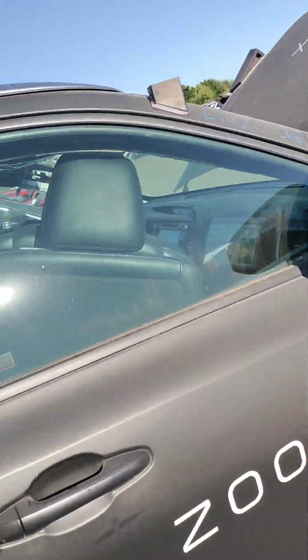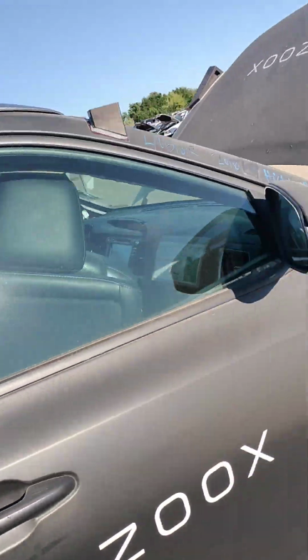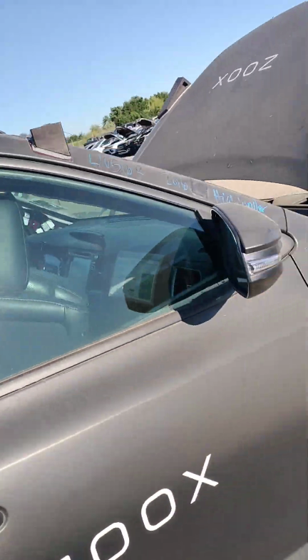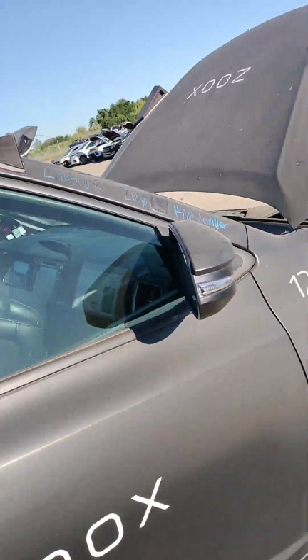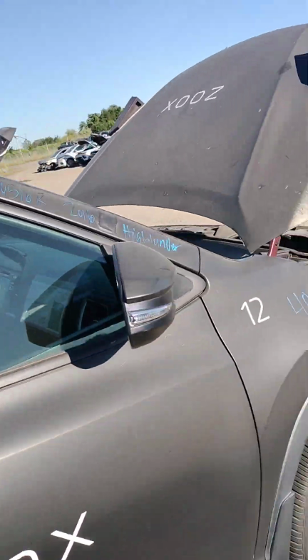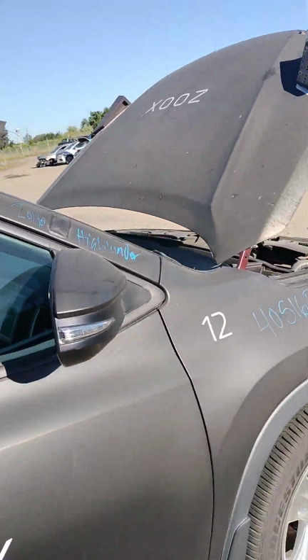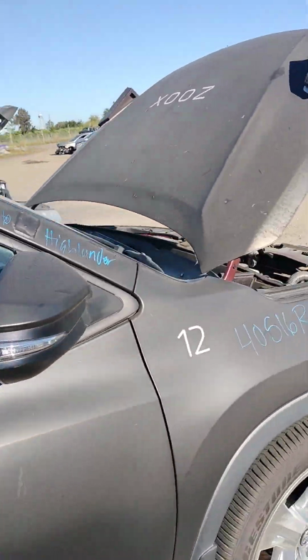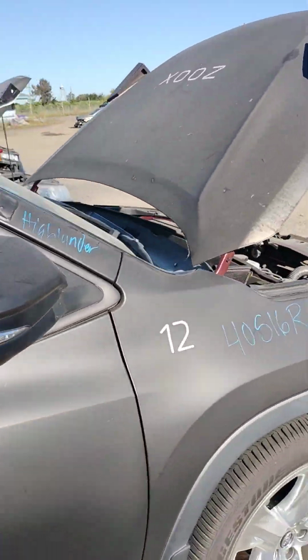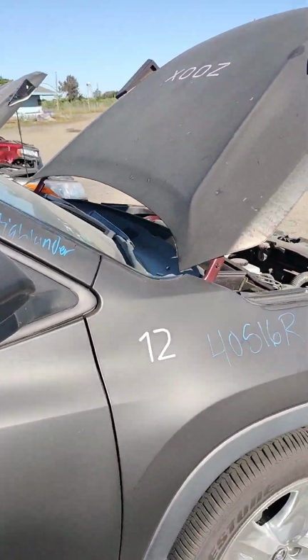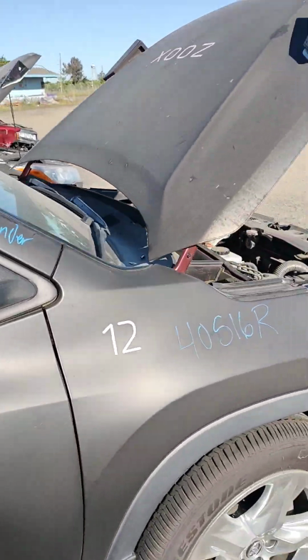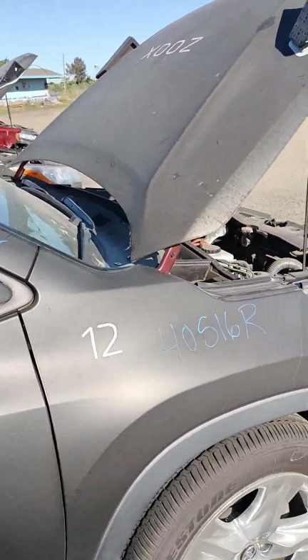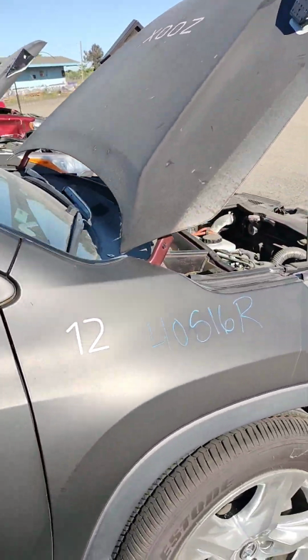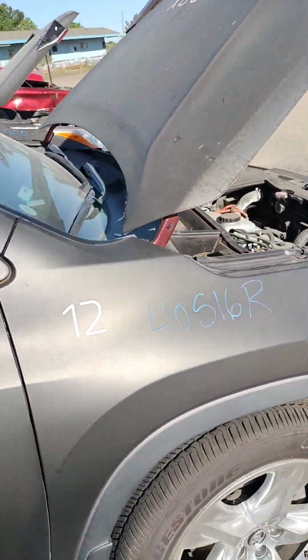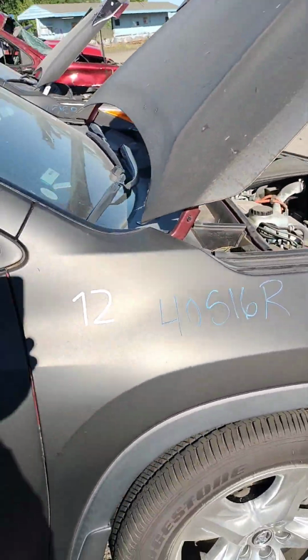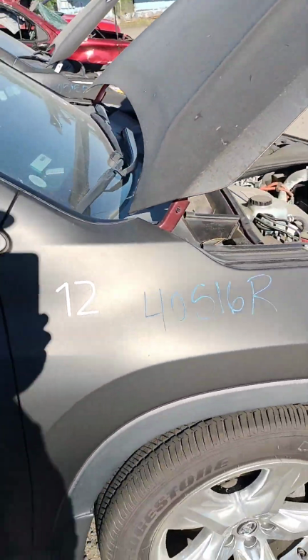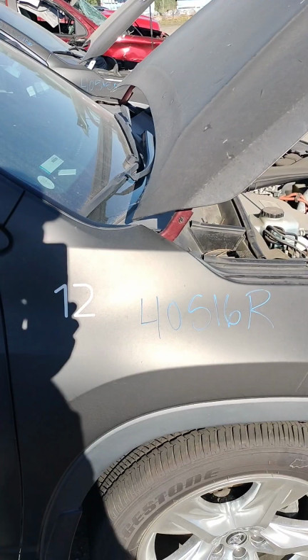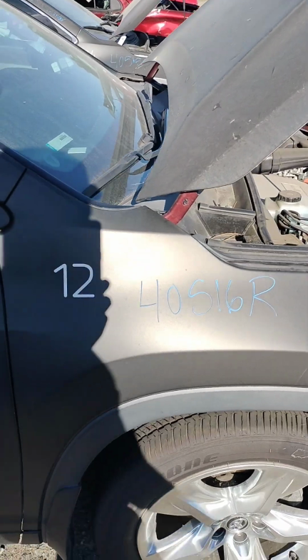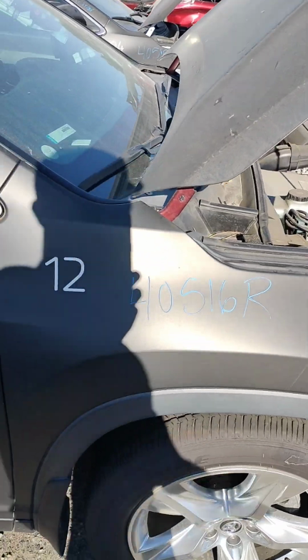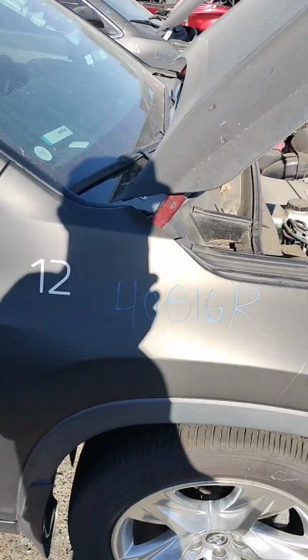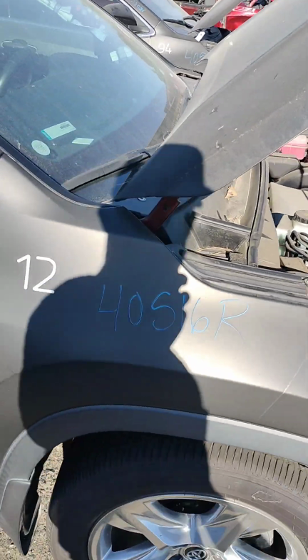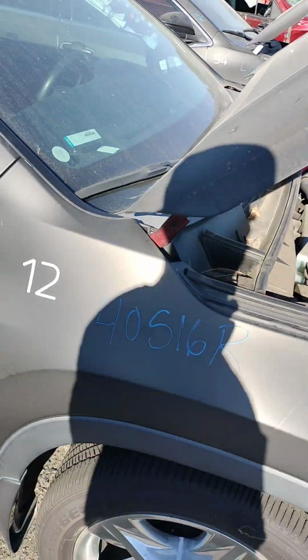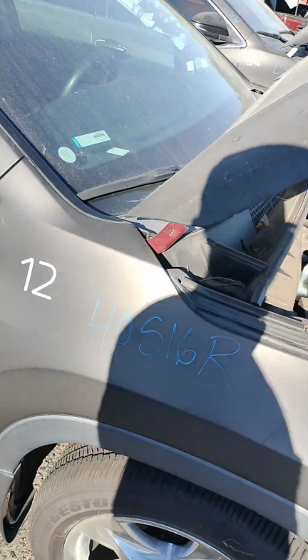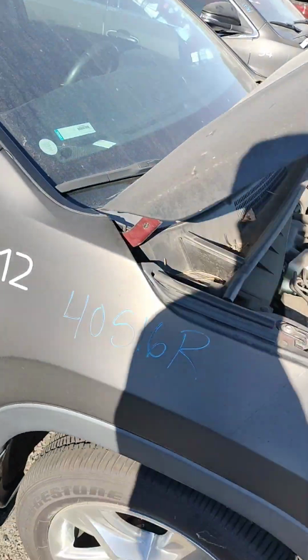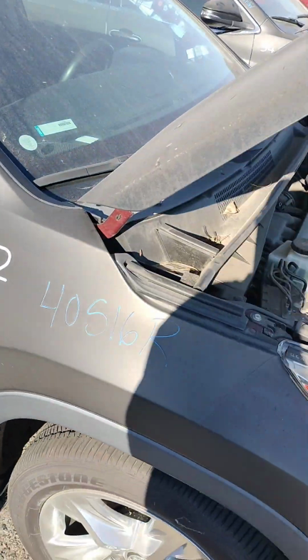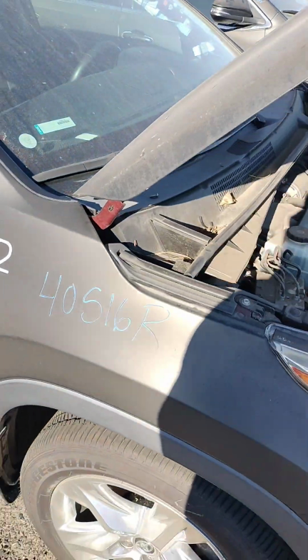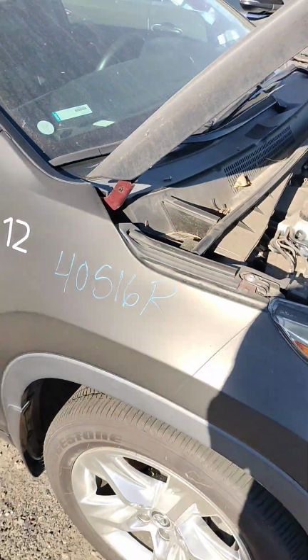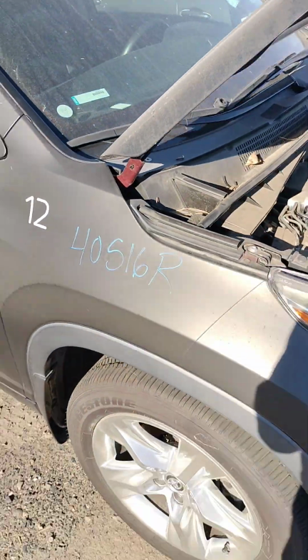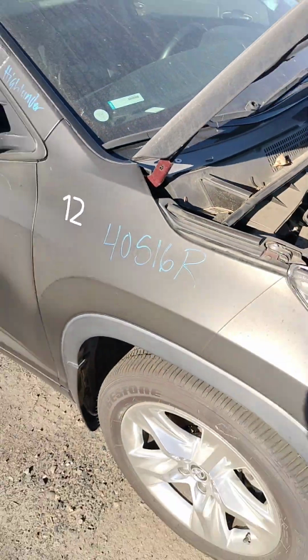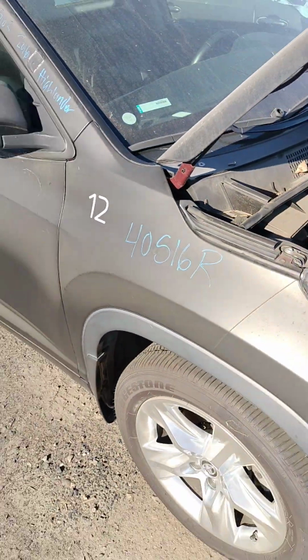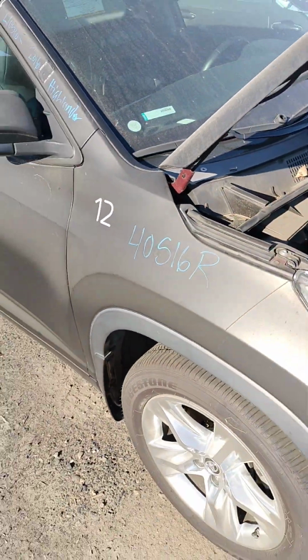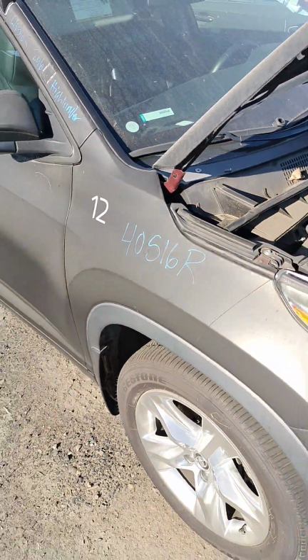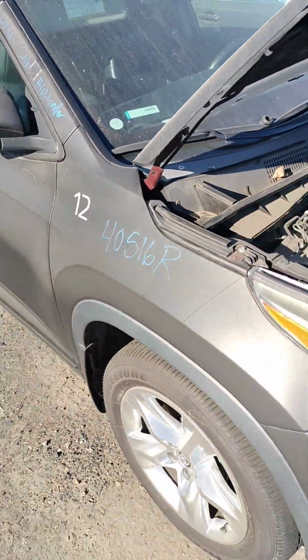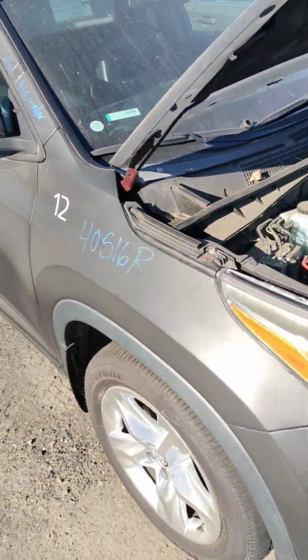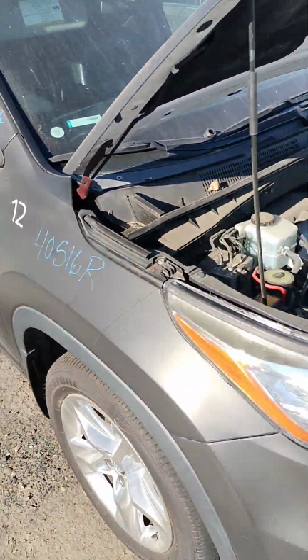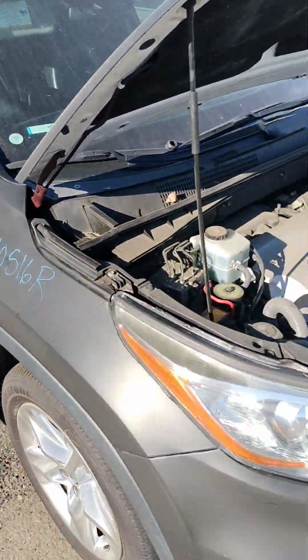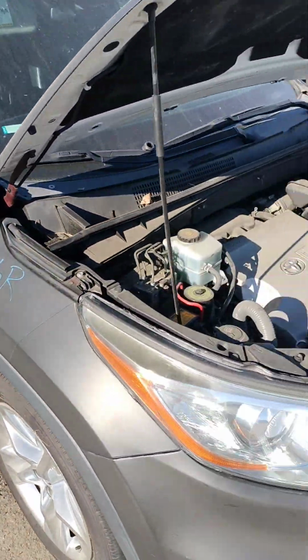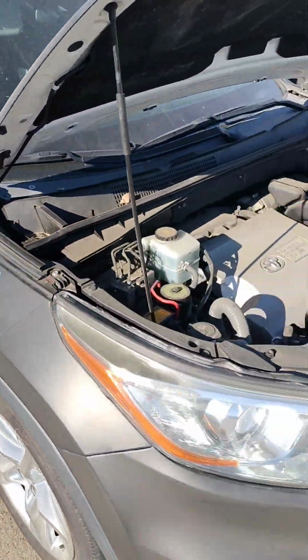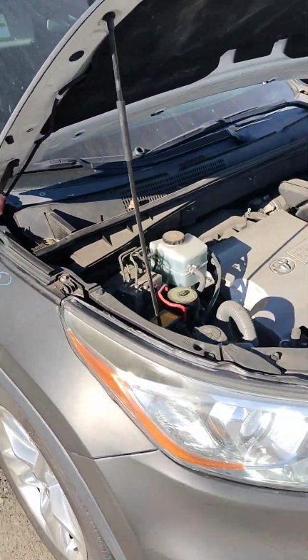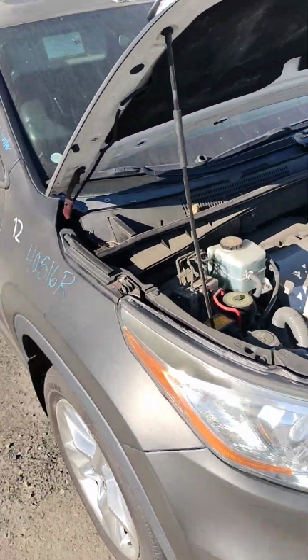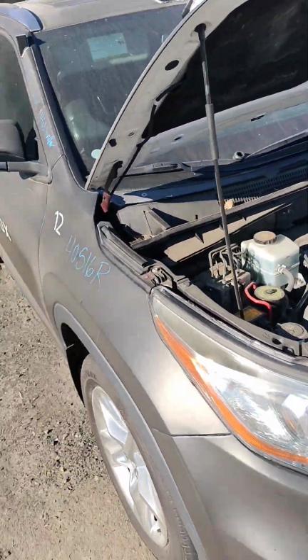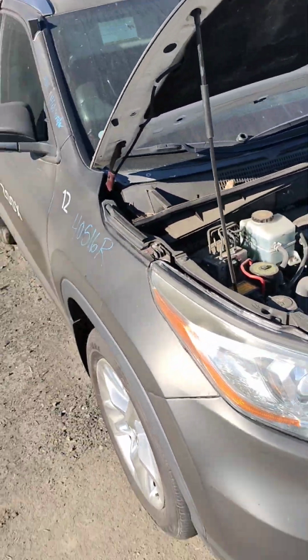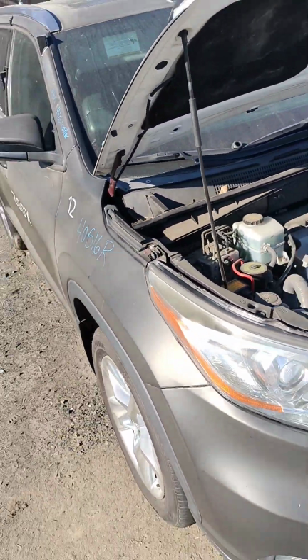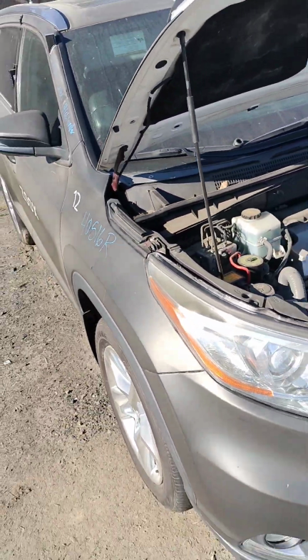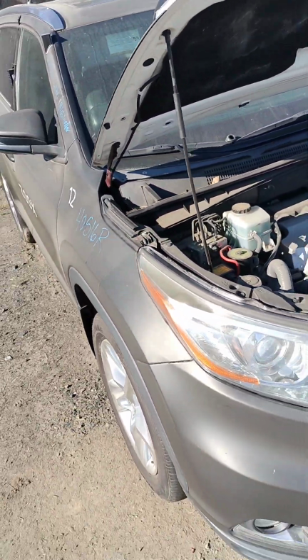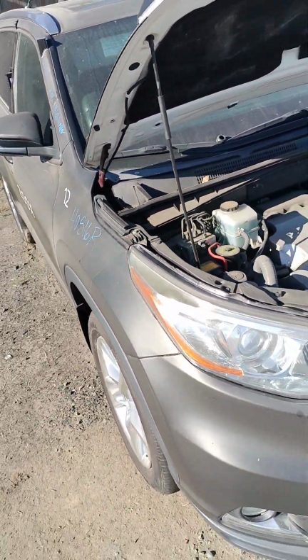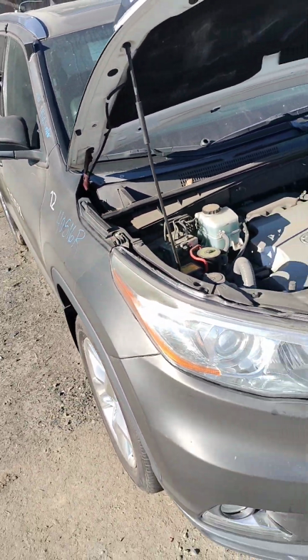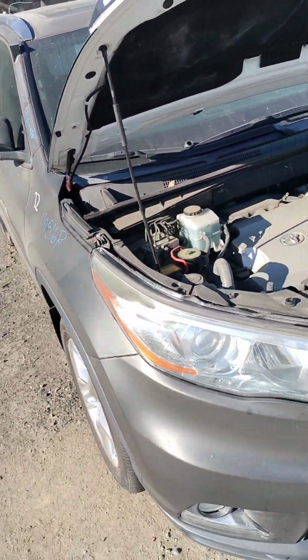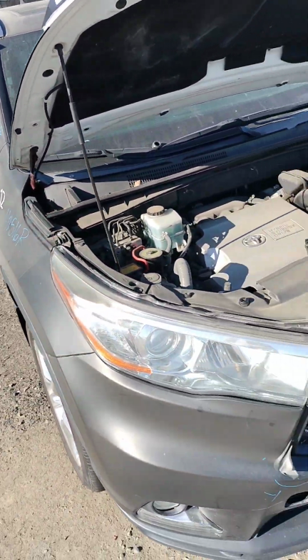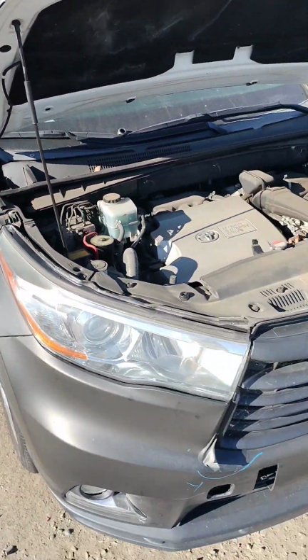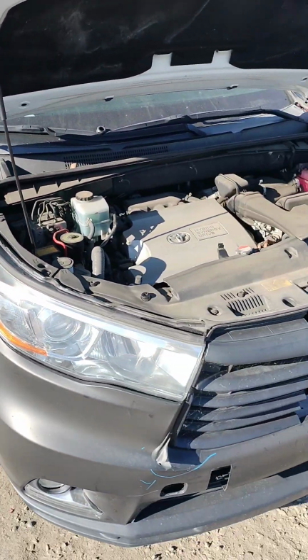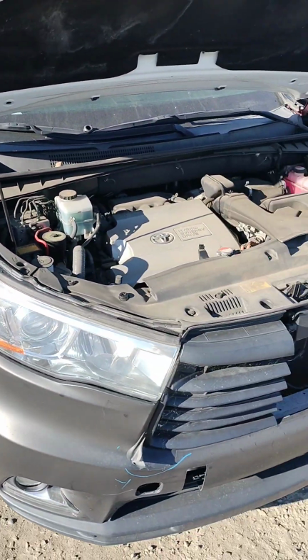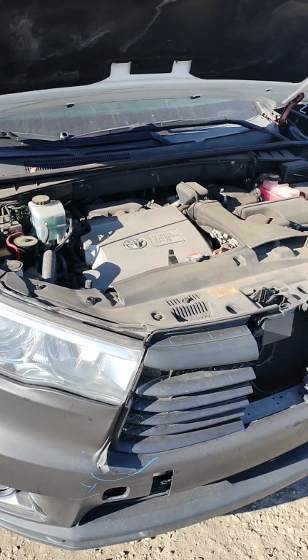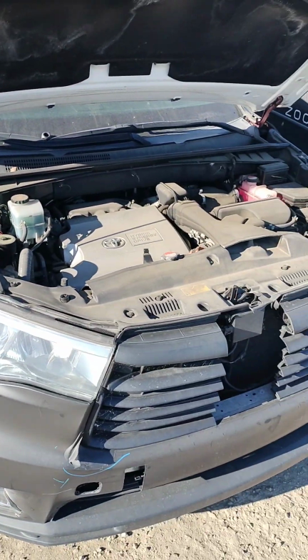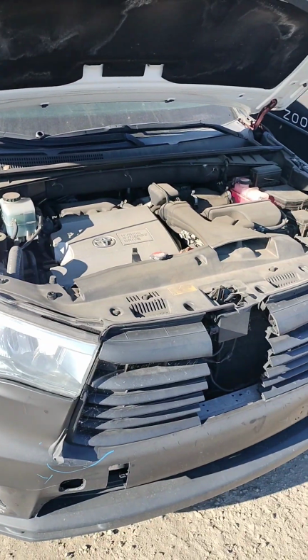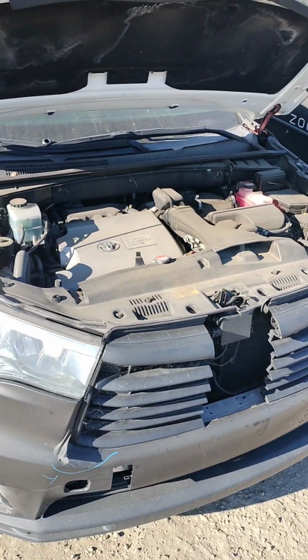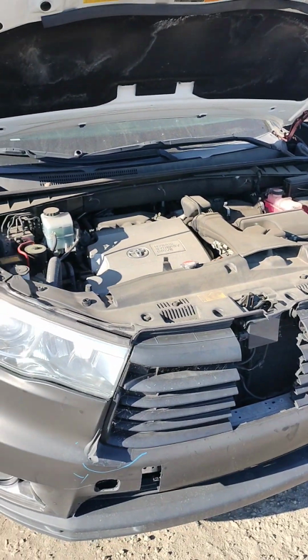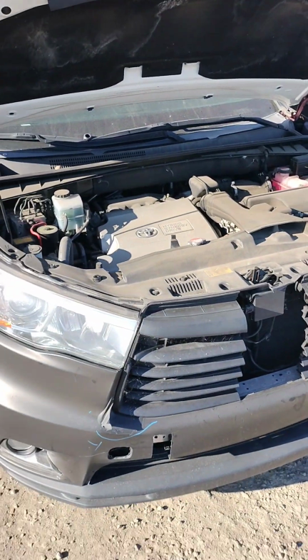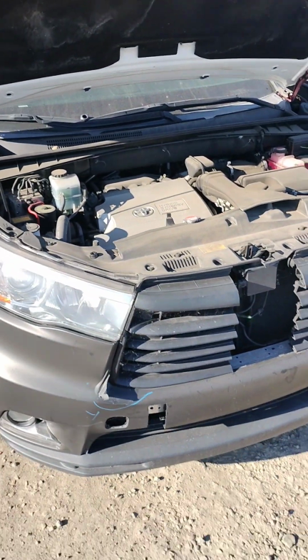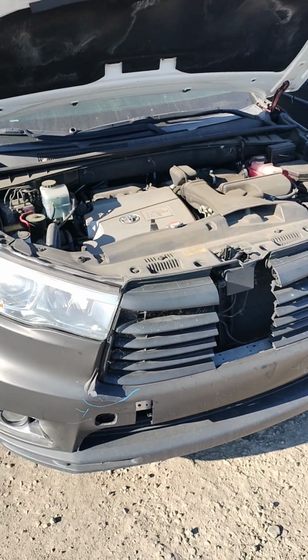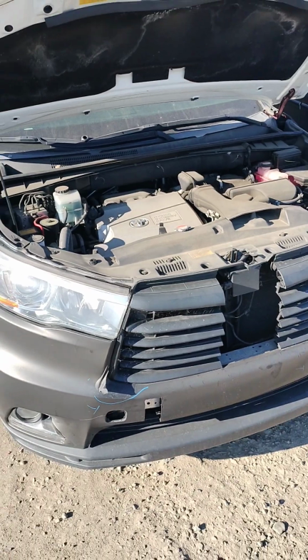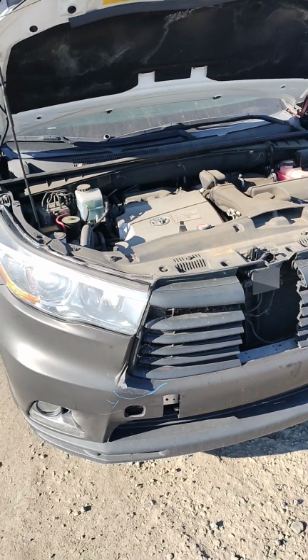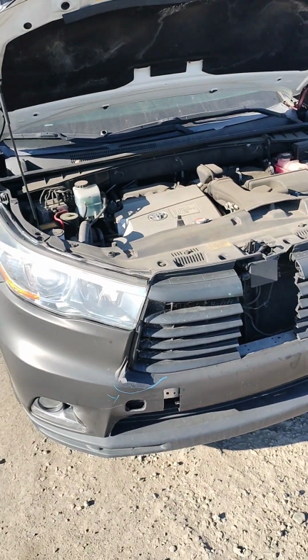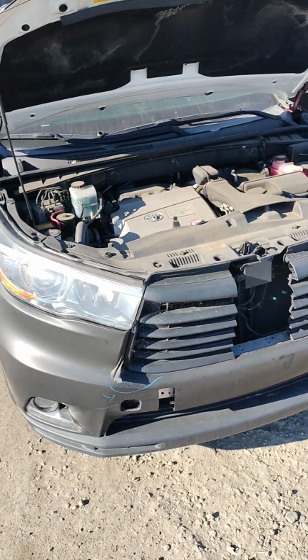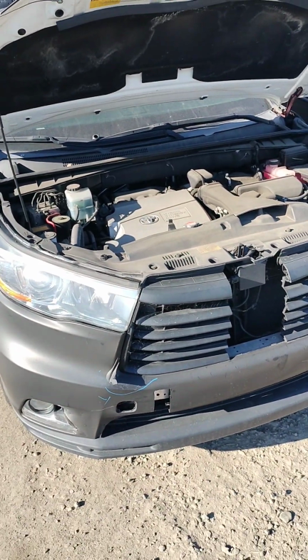Stock number 40516R, 2016 Toyota Highlander, plus the key.